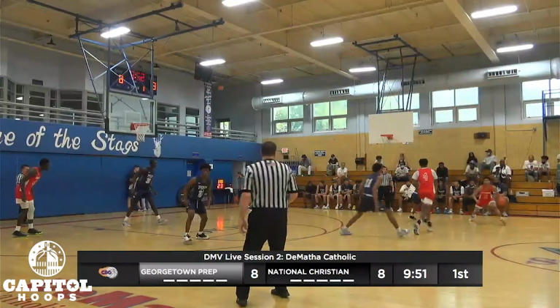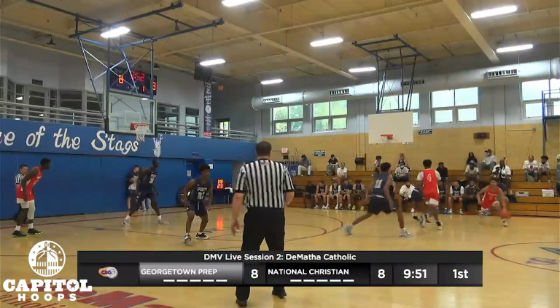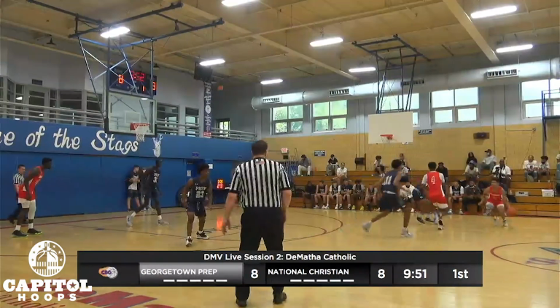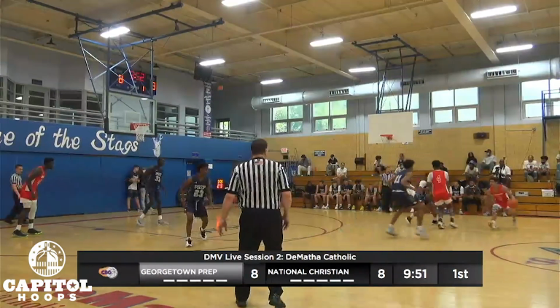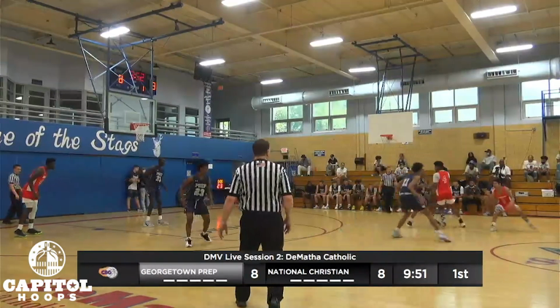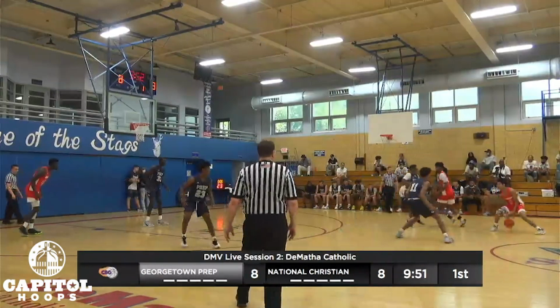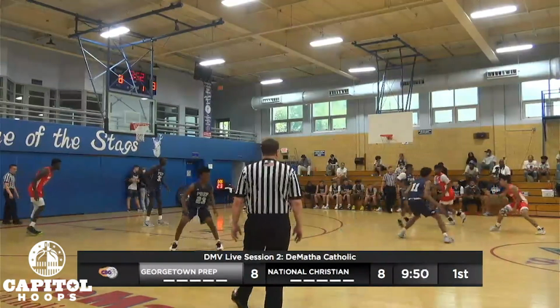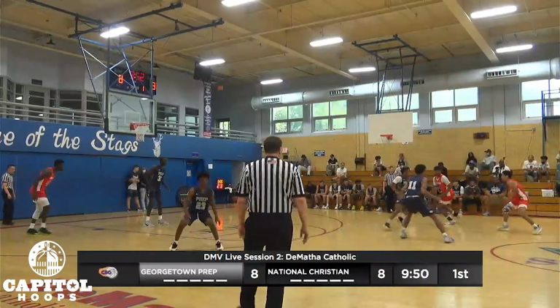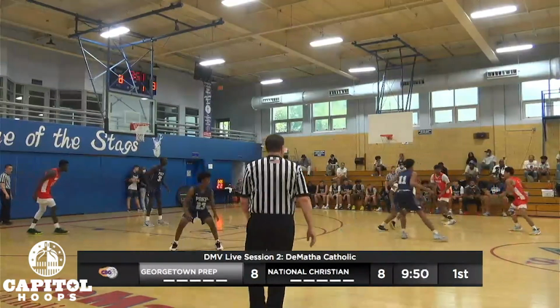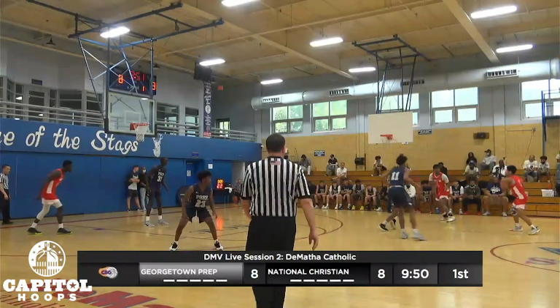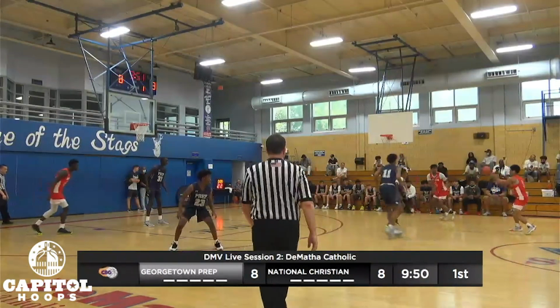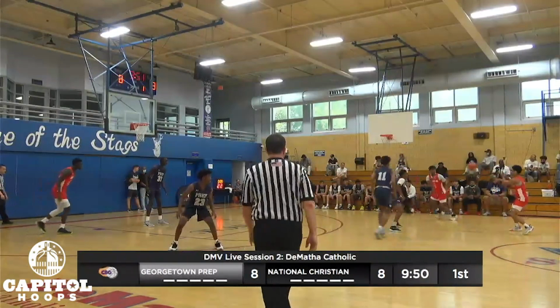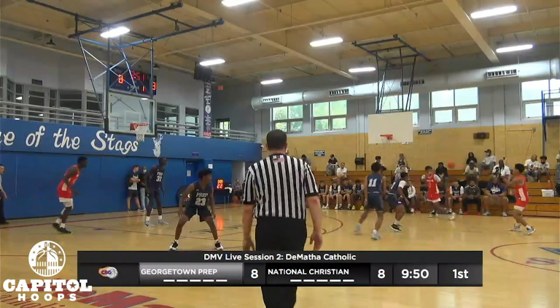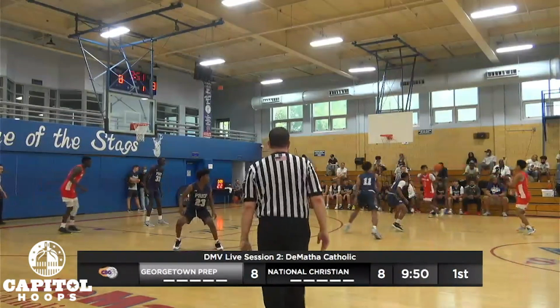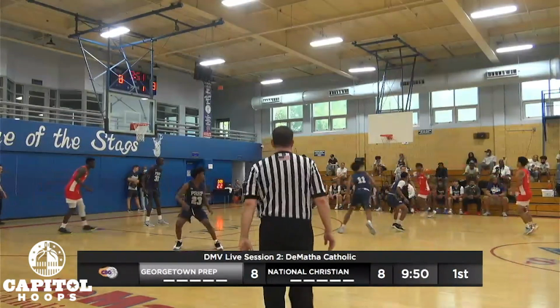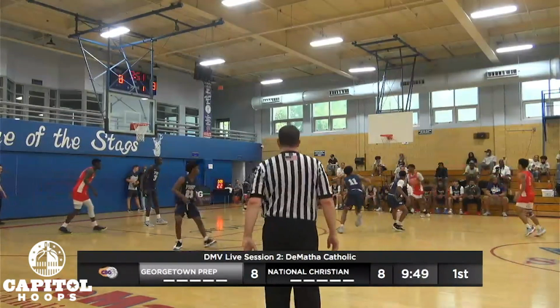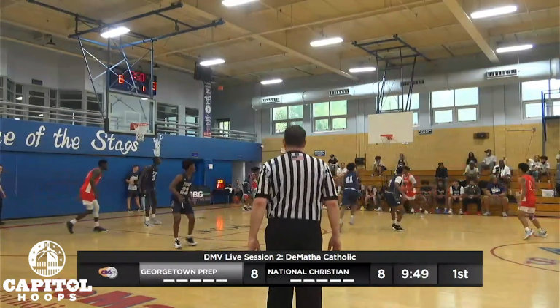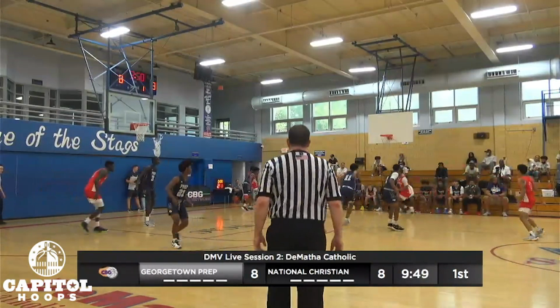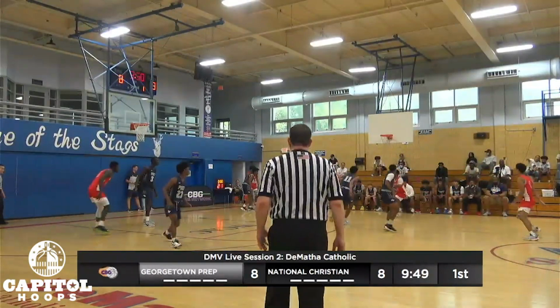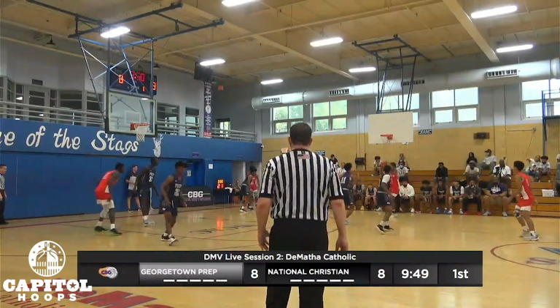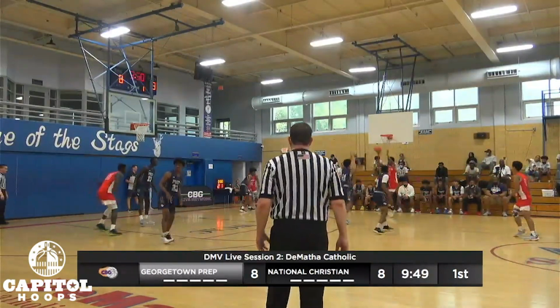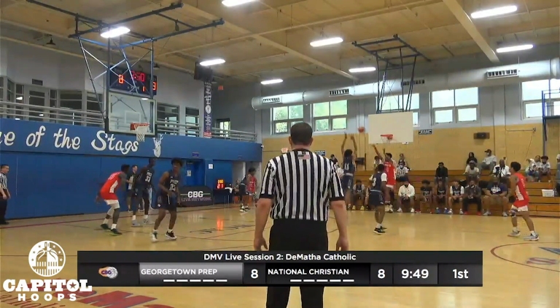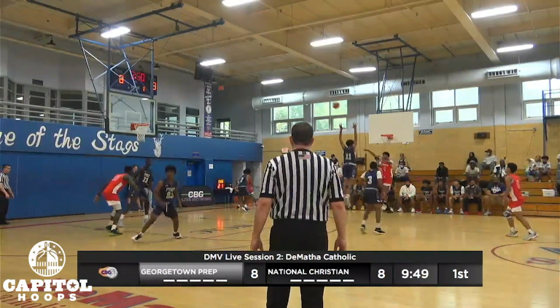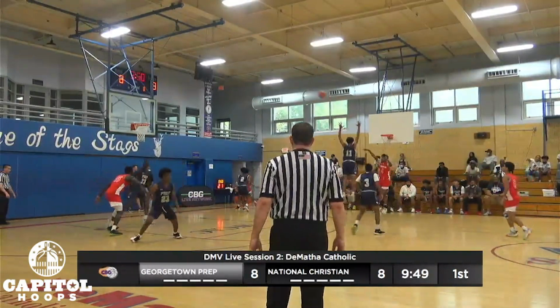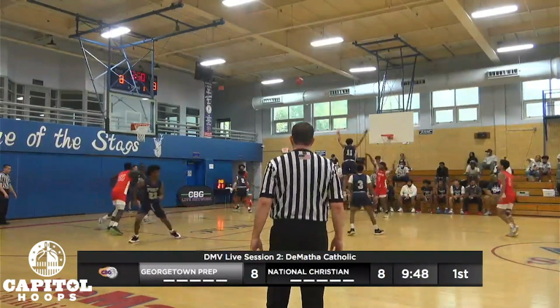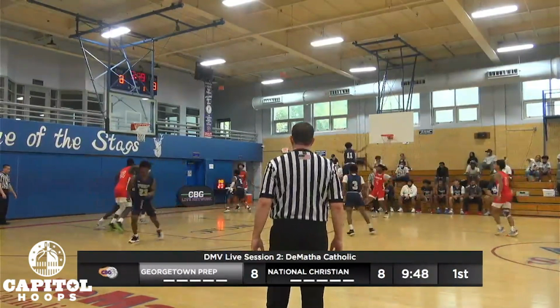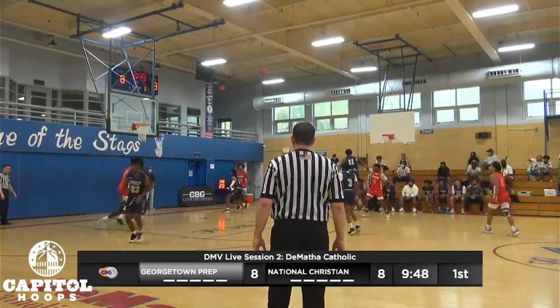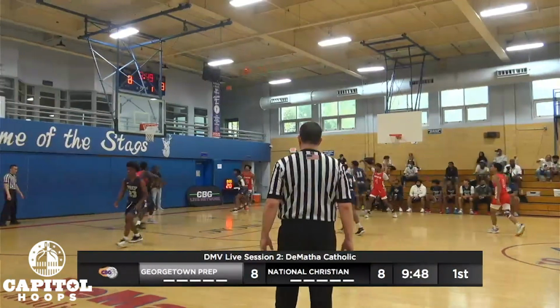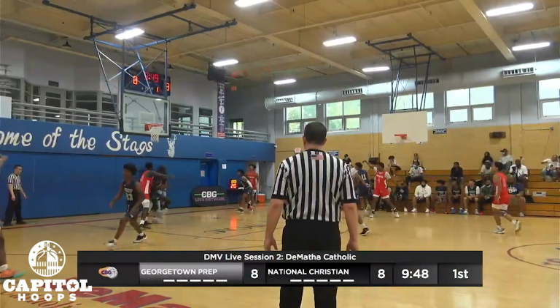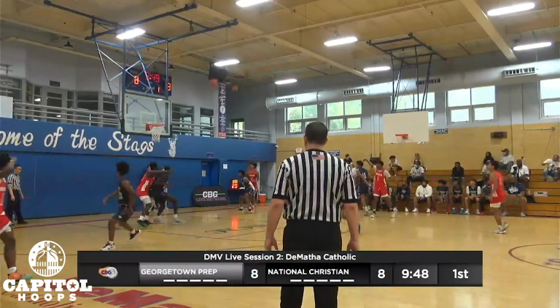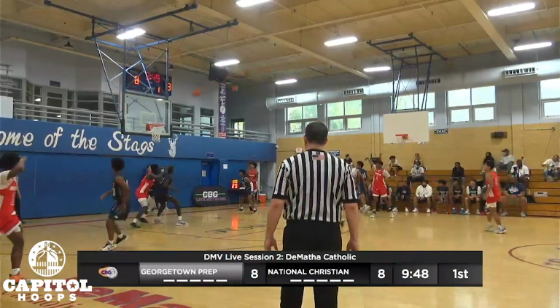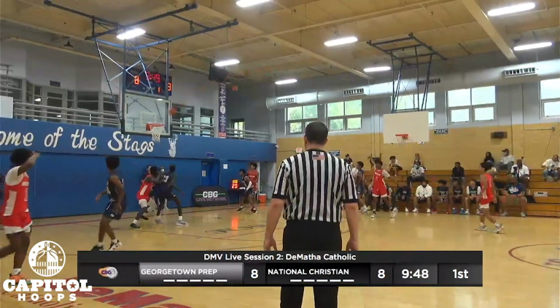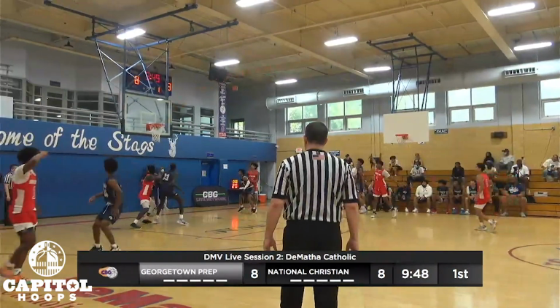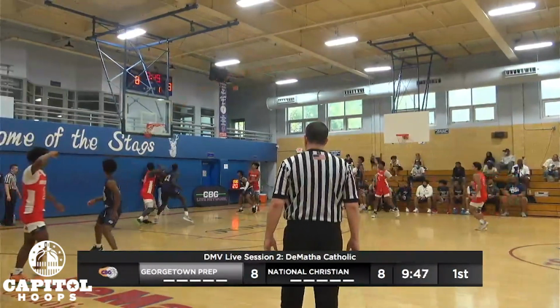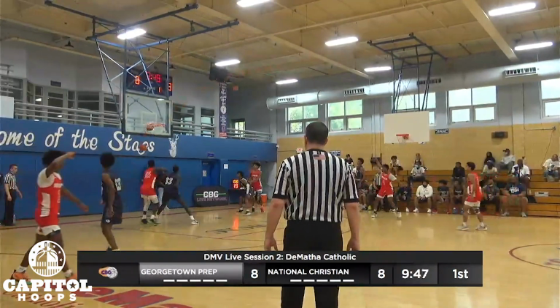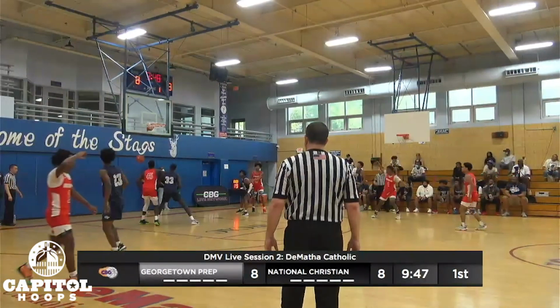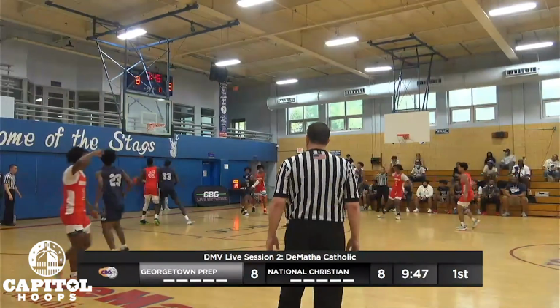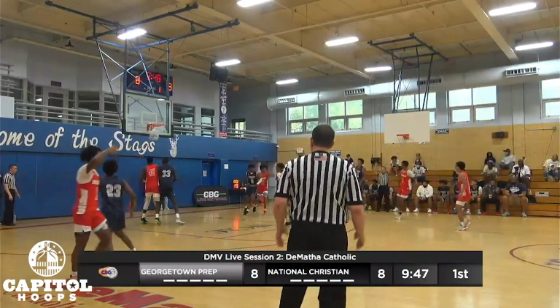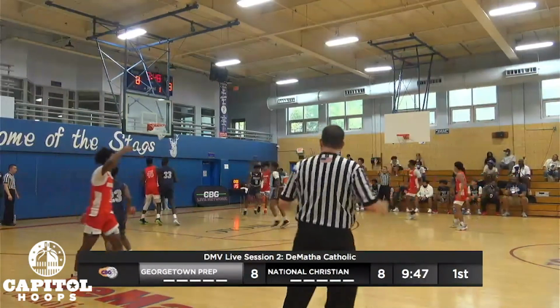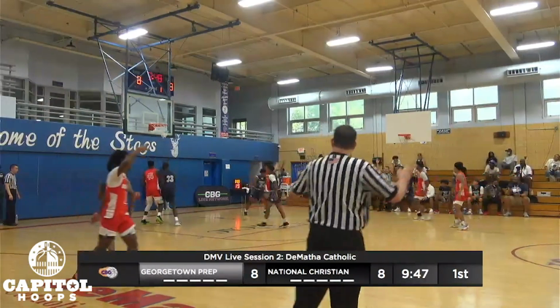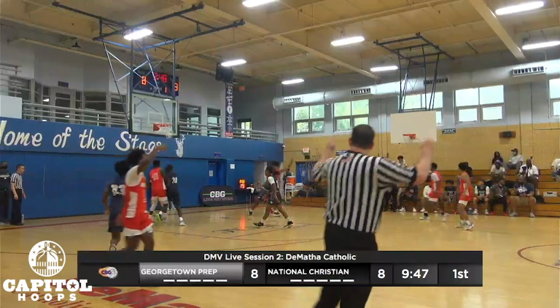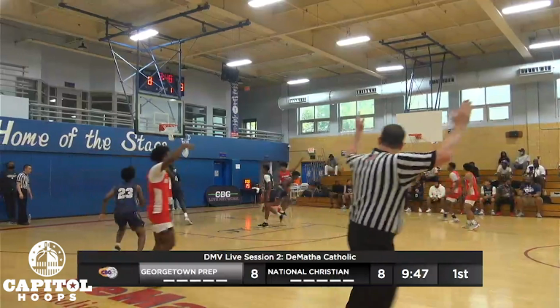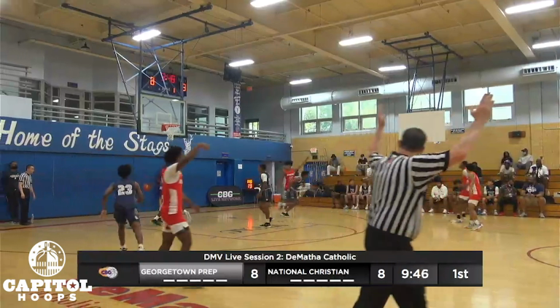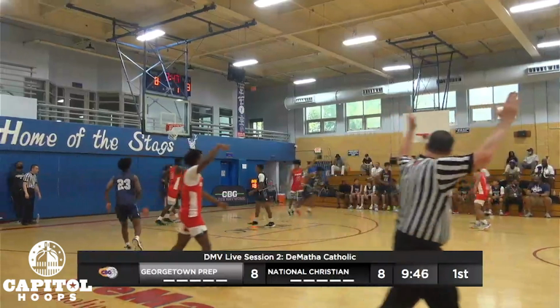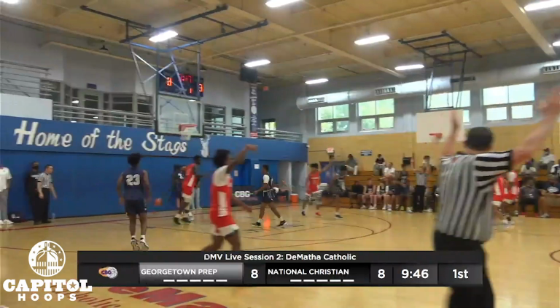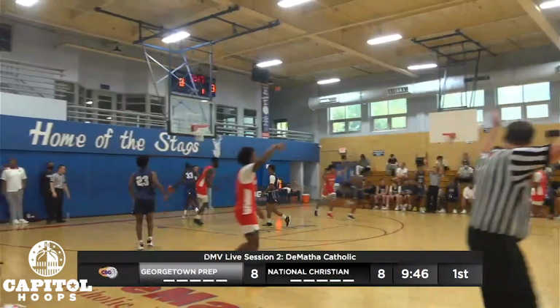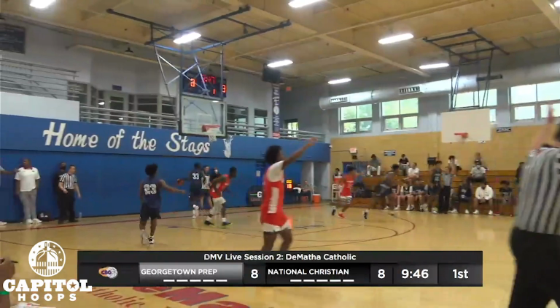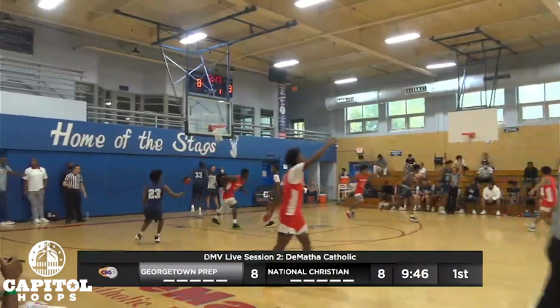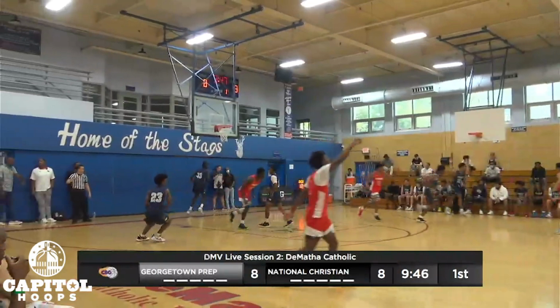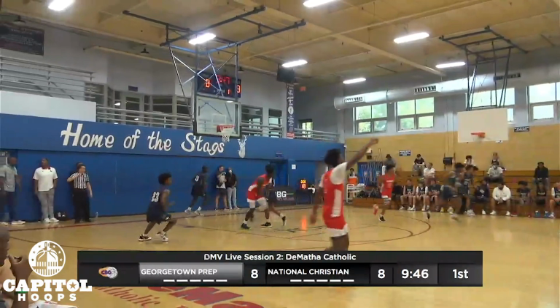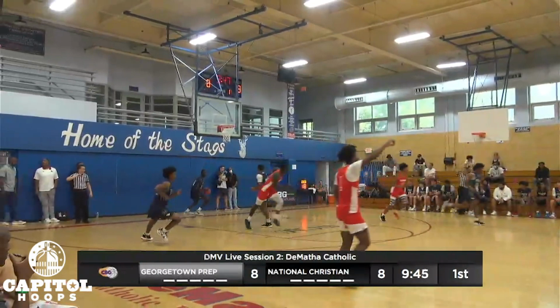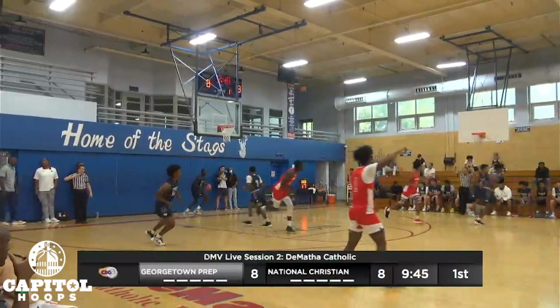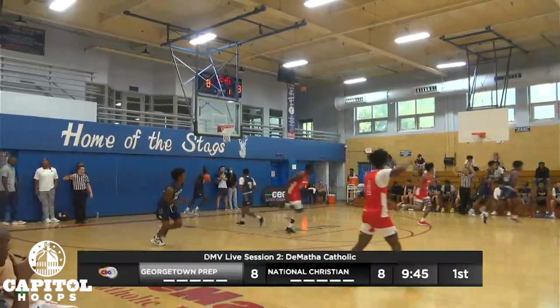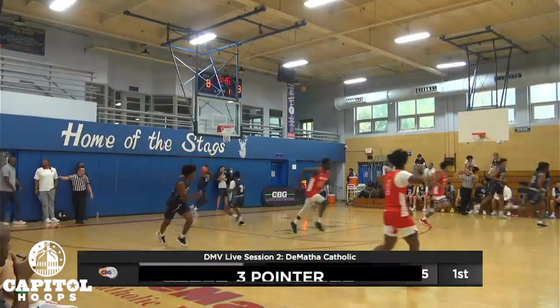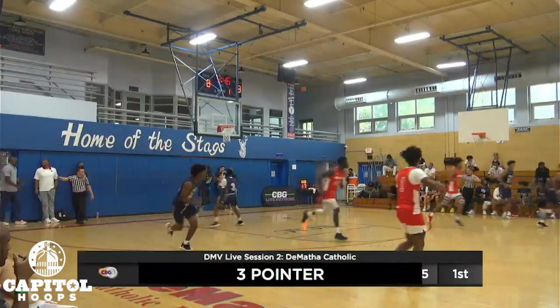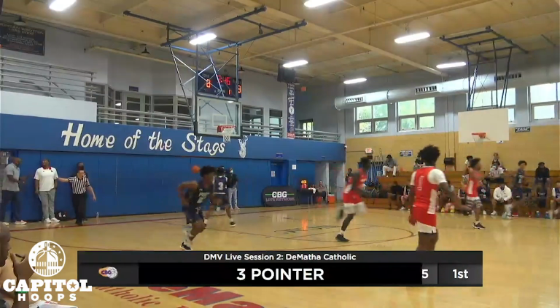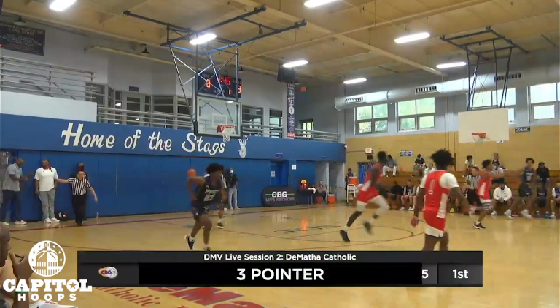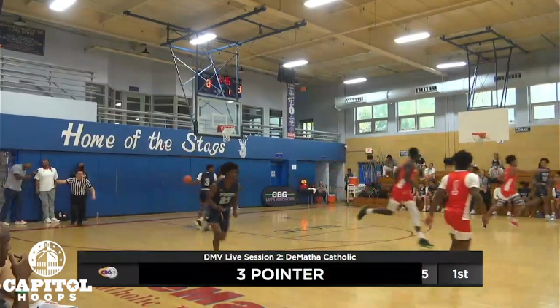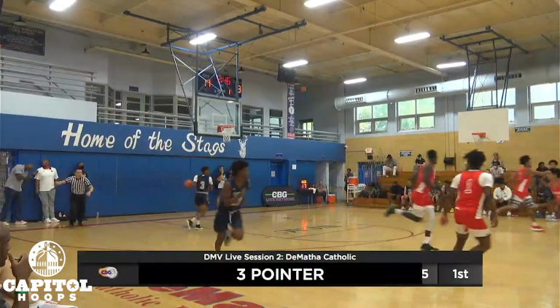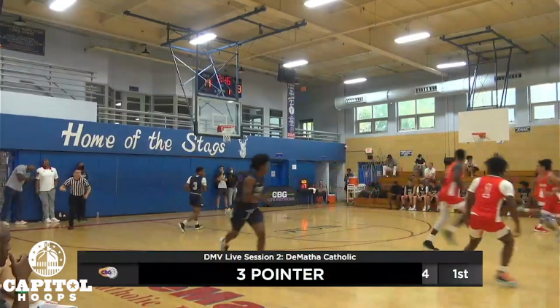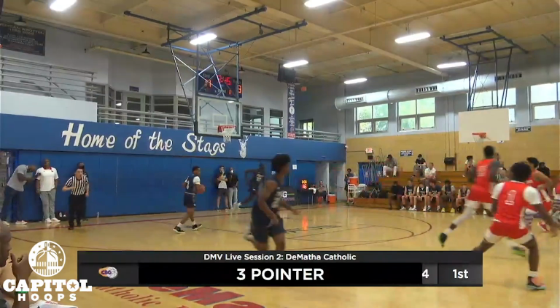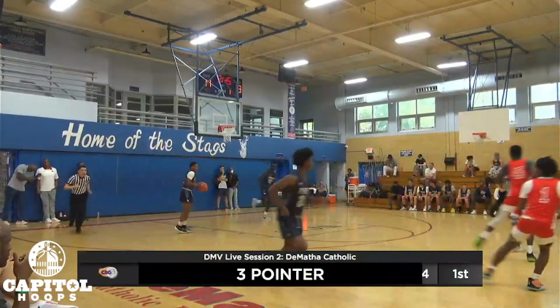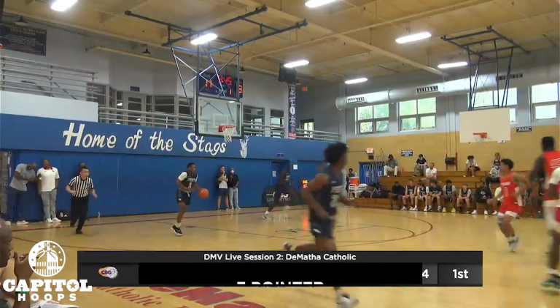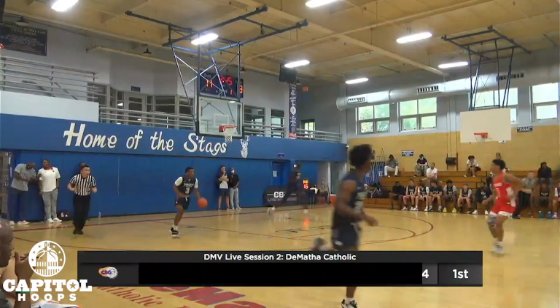Up top, for three. Got it. It's good for Amar Johnson.